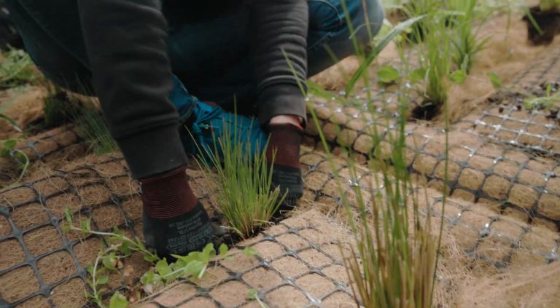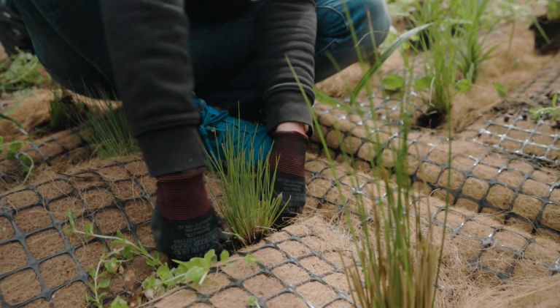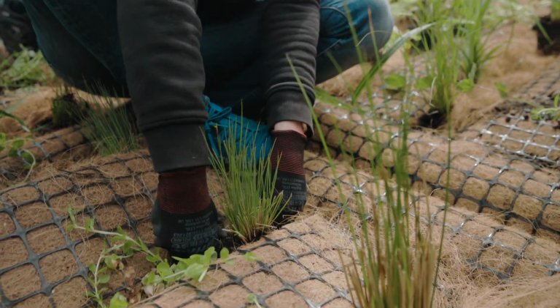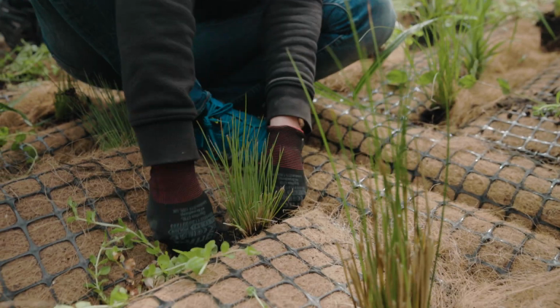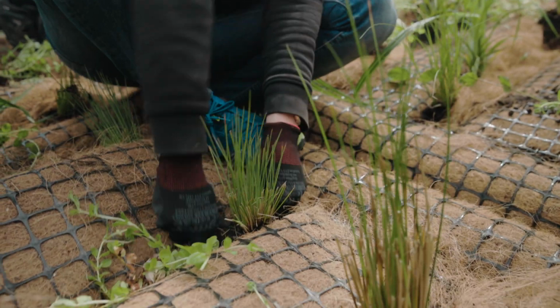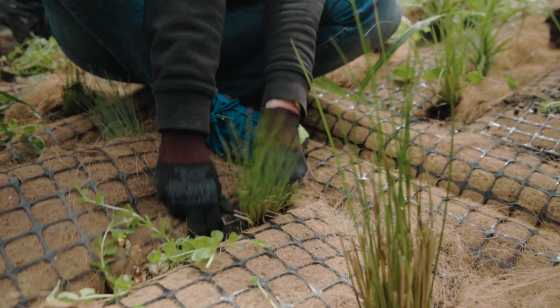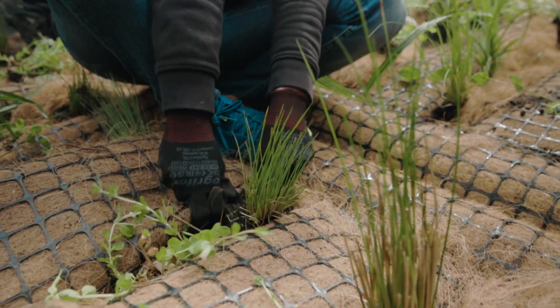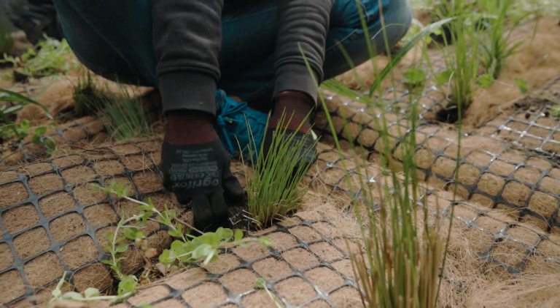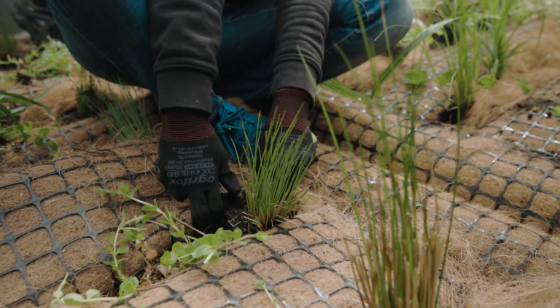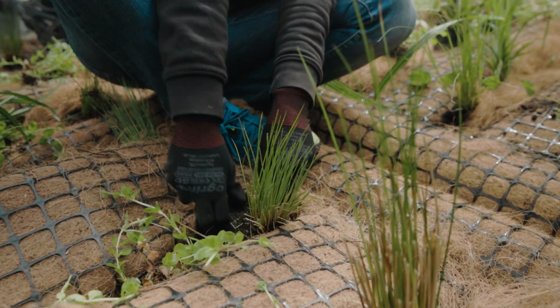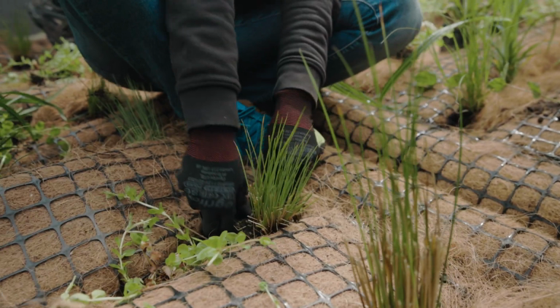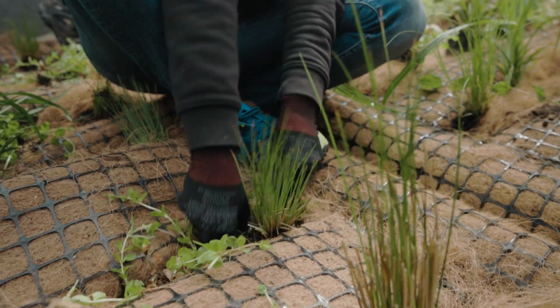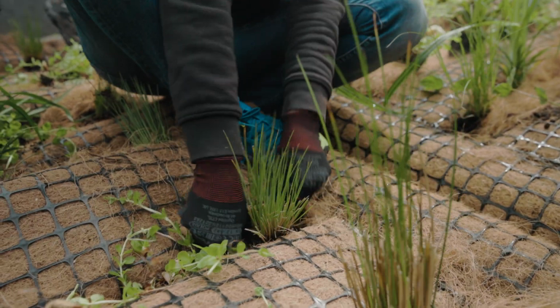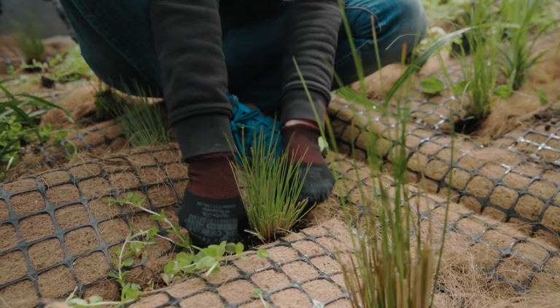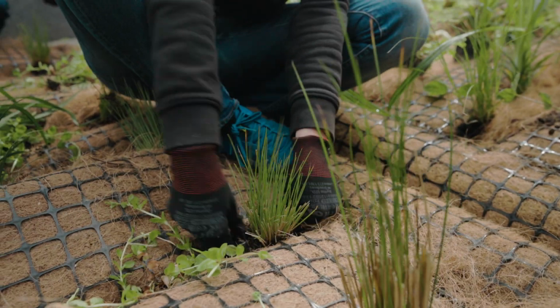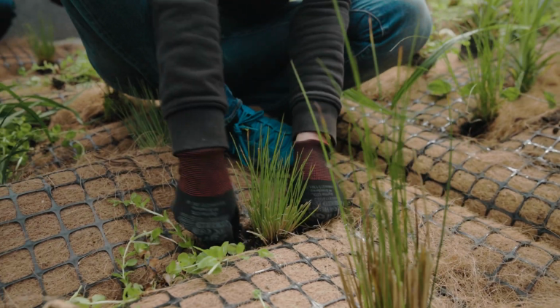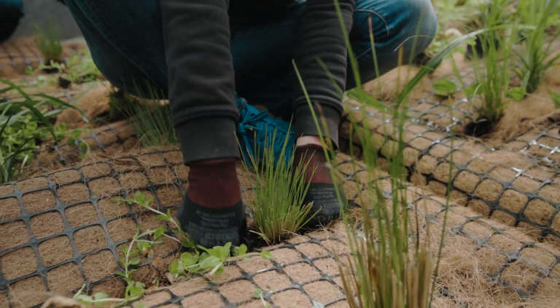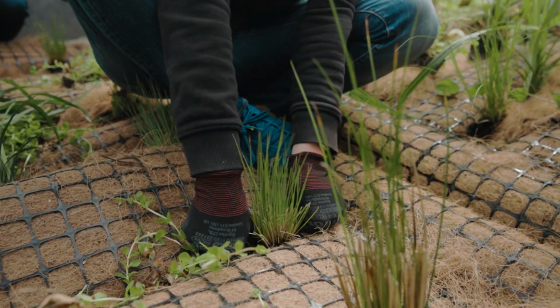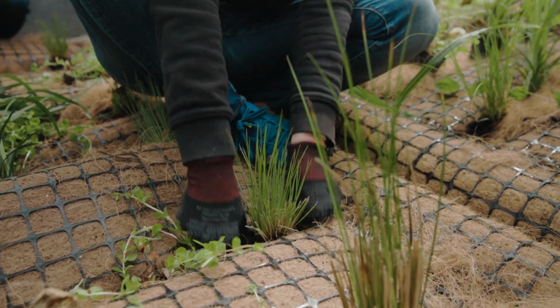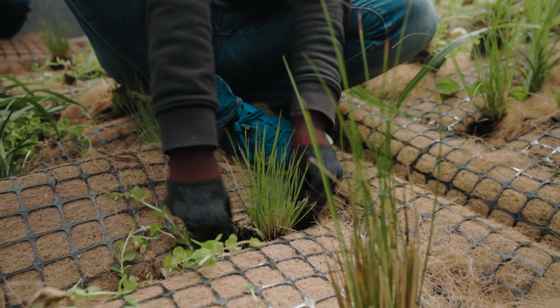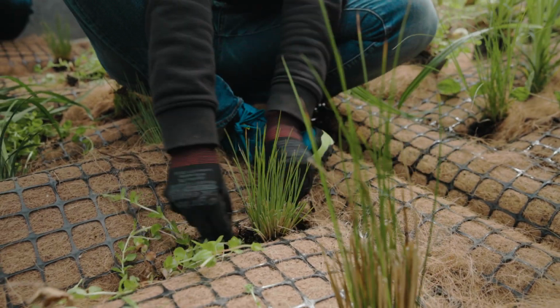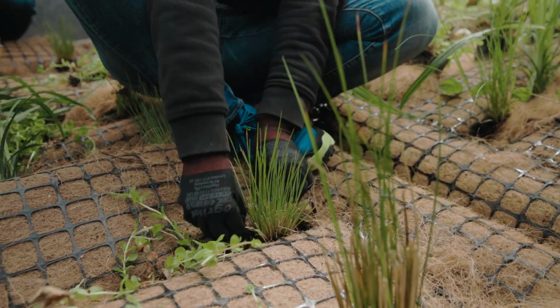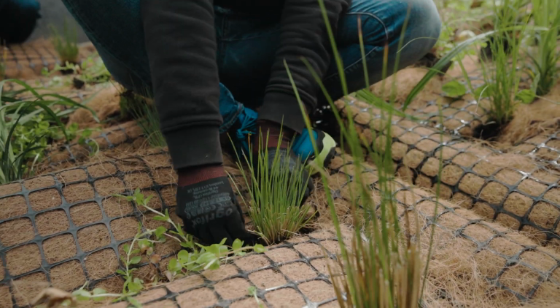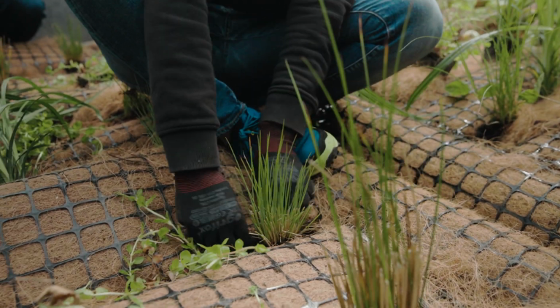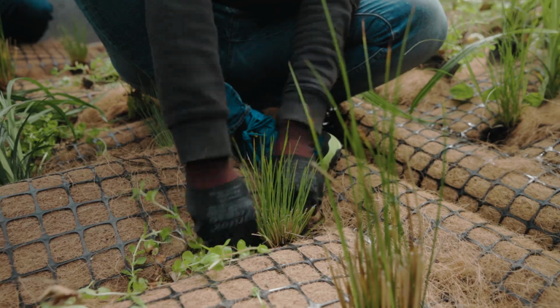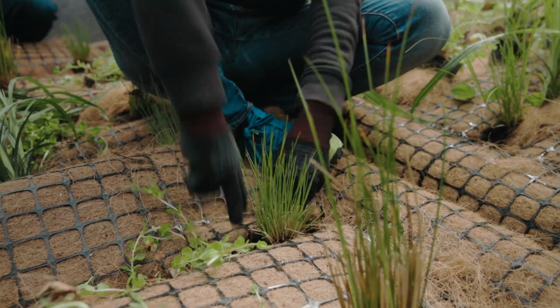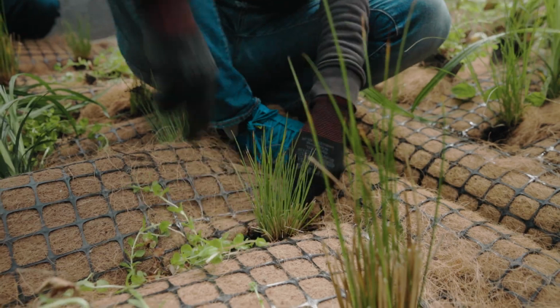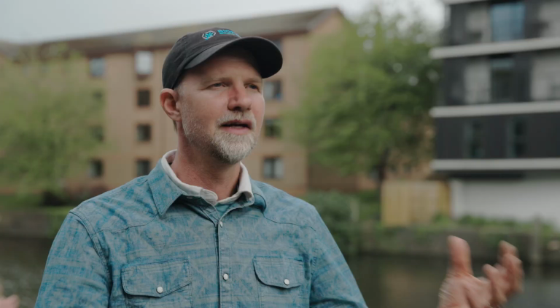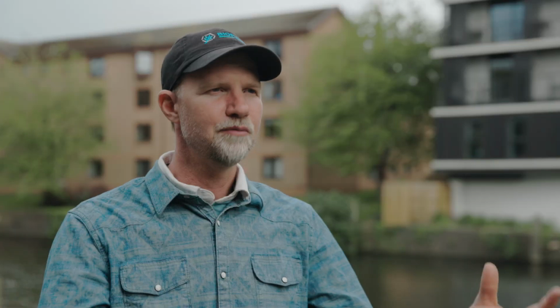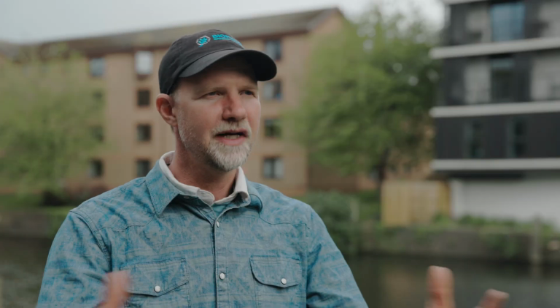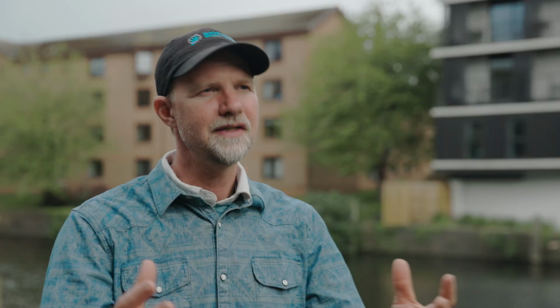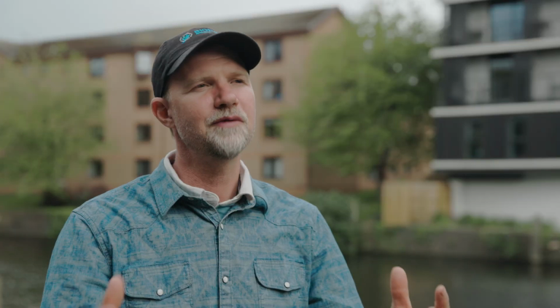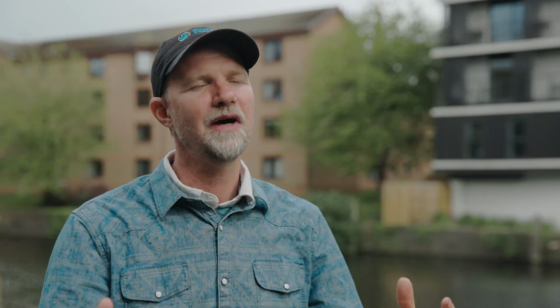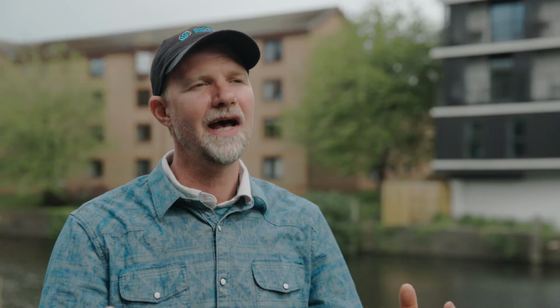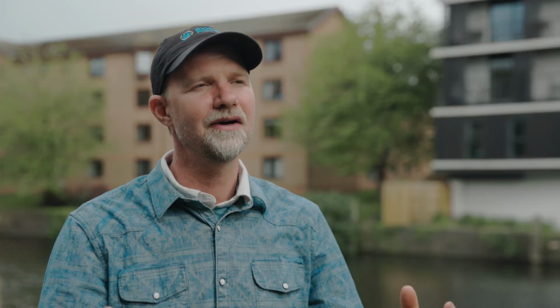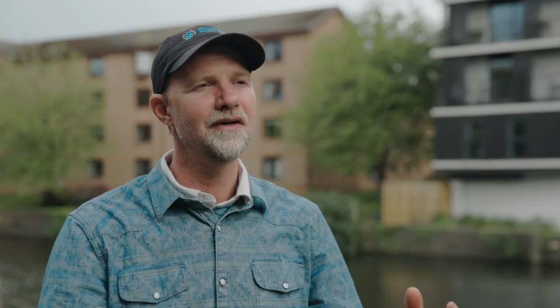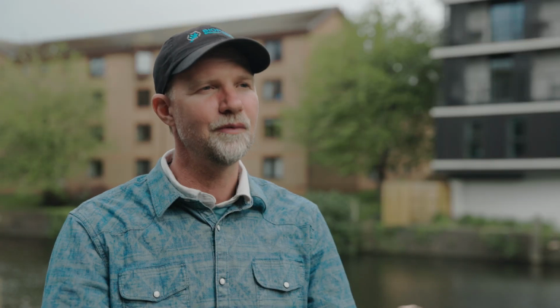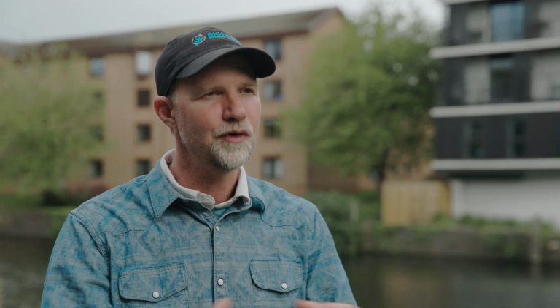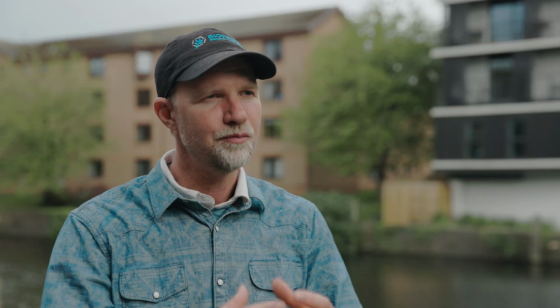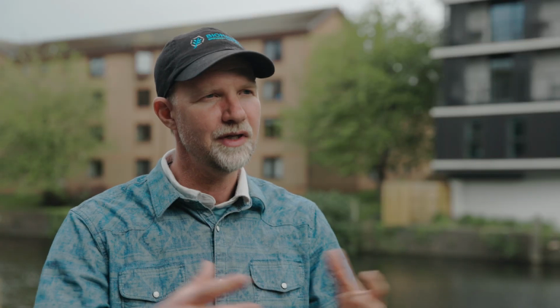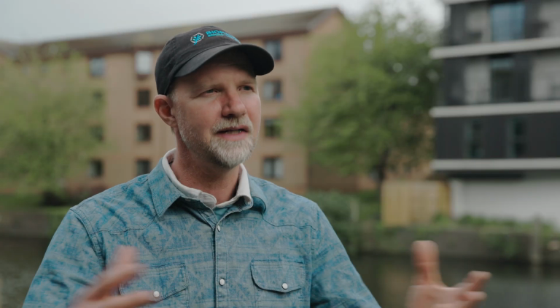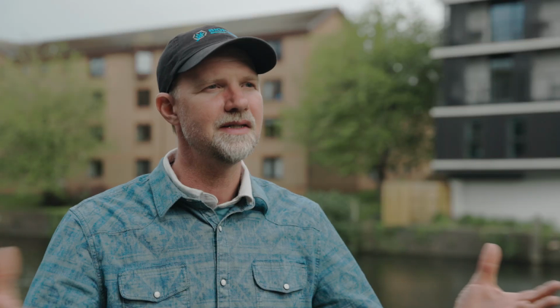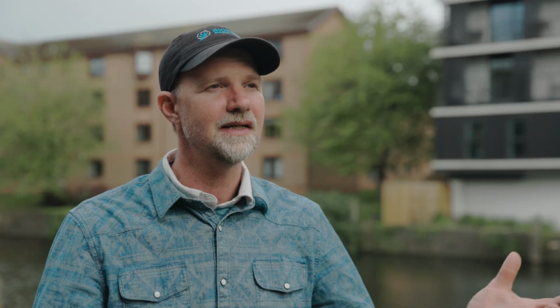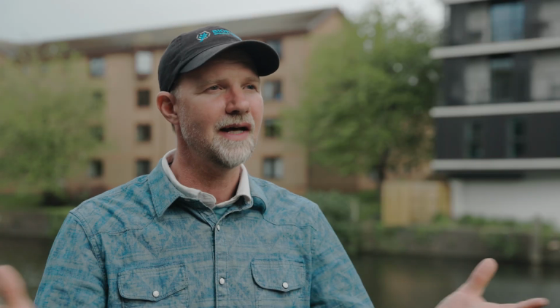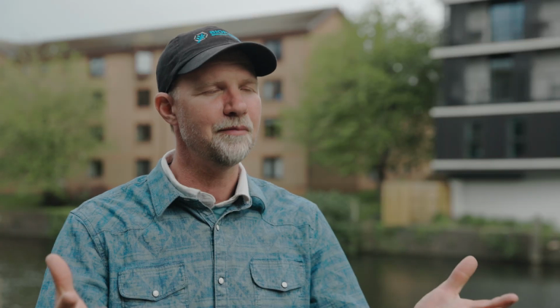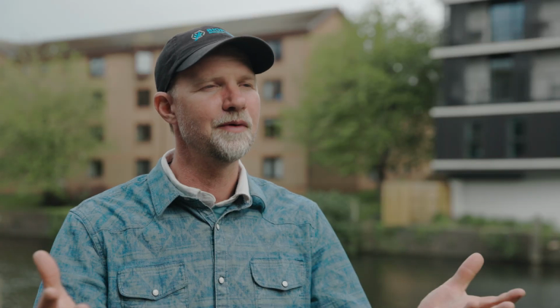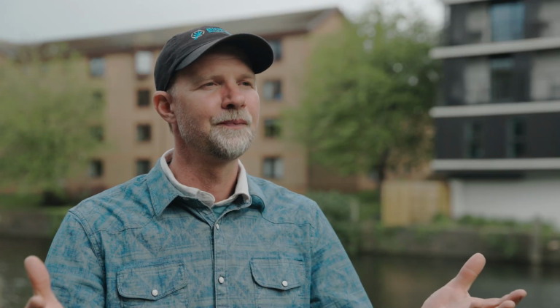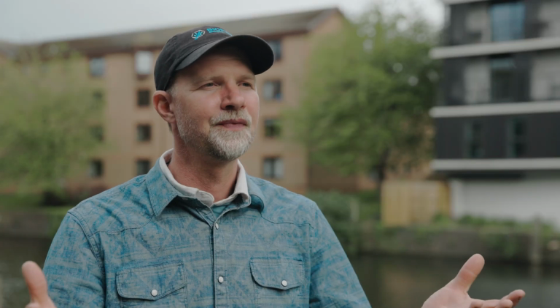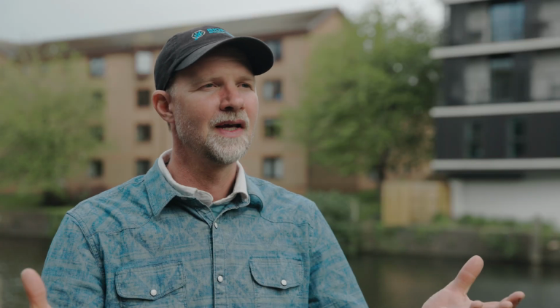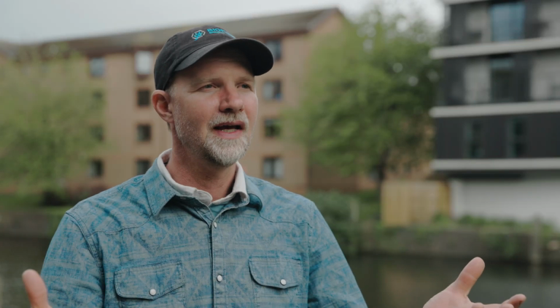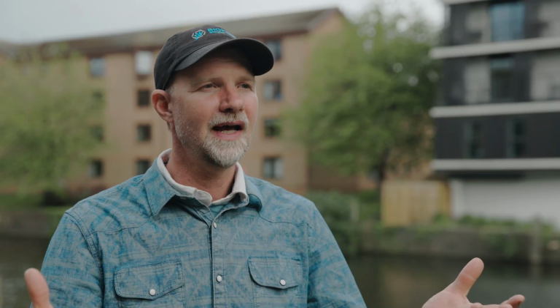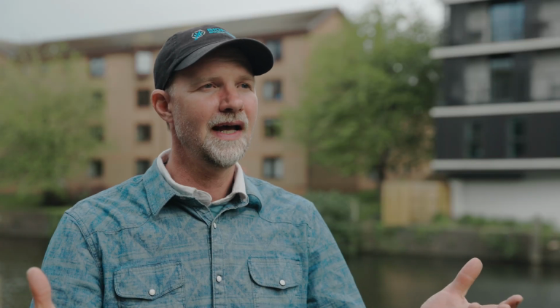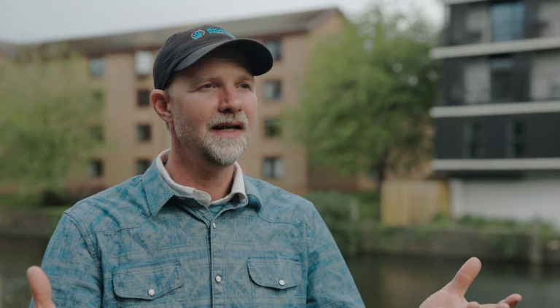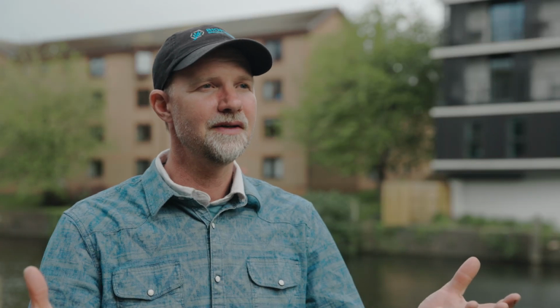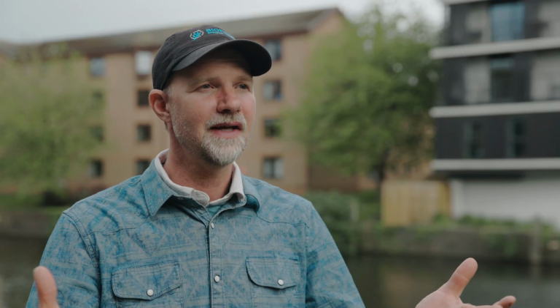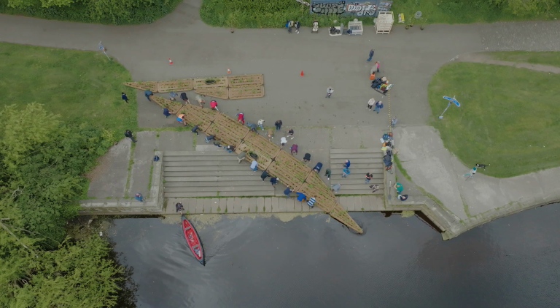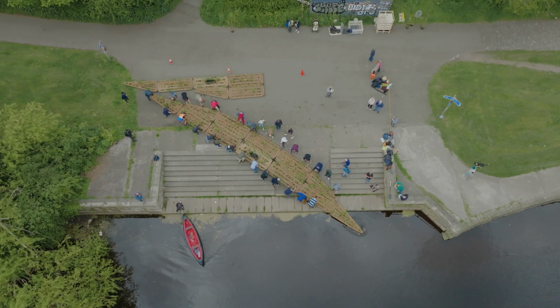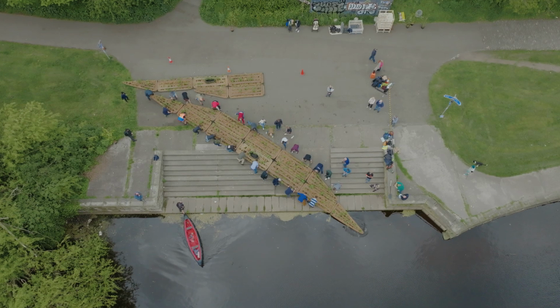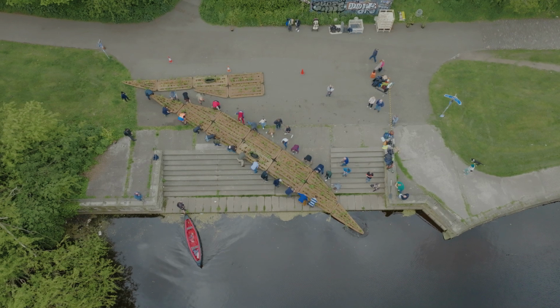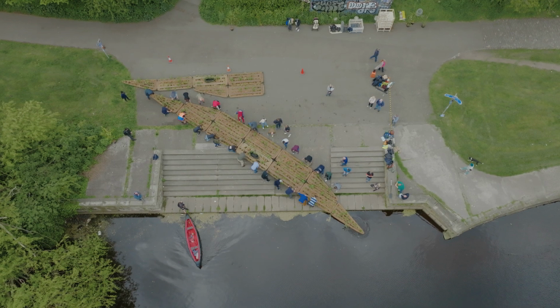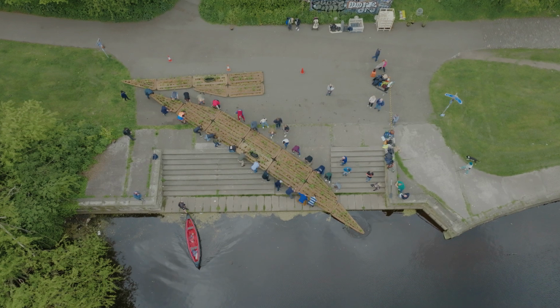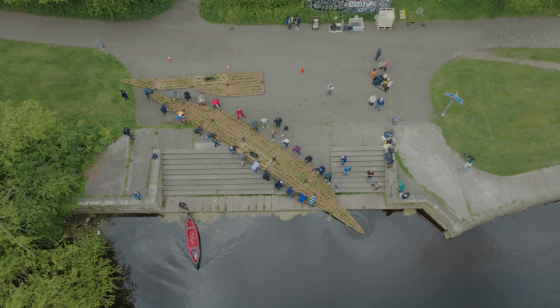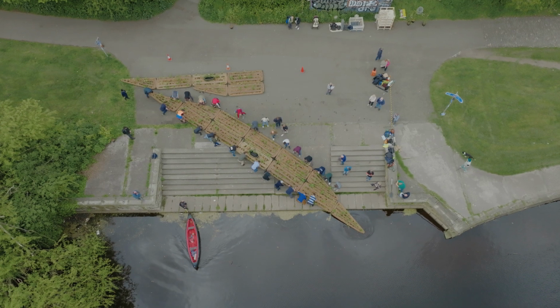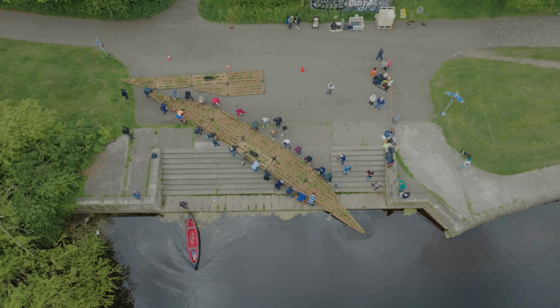We laid all the plants out in a nice planting pattern, planted it up, and then we launched it.